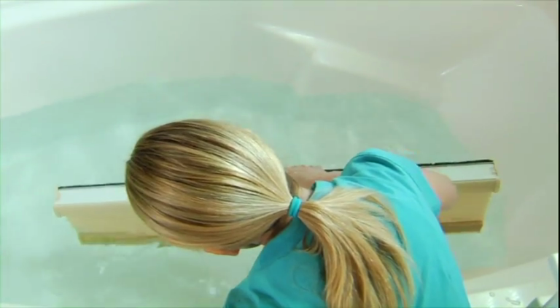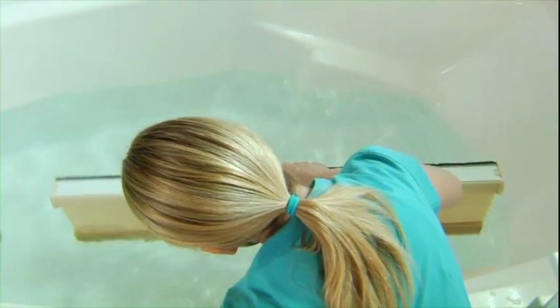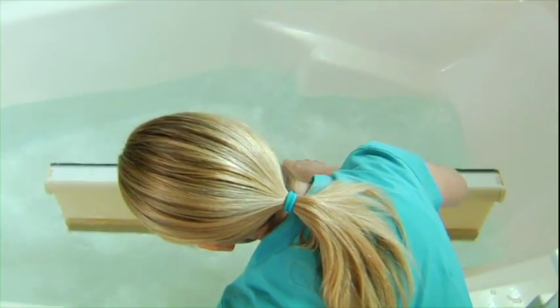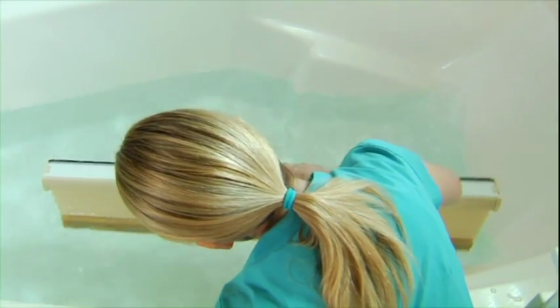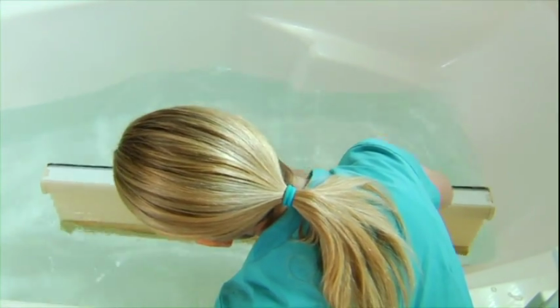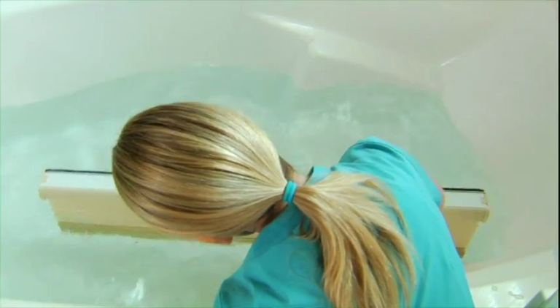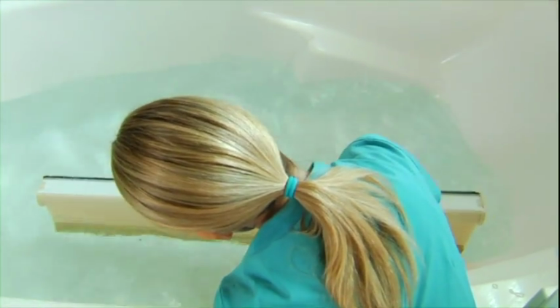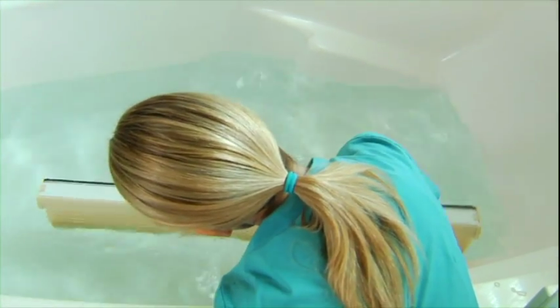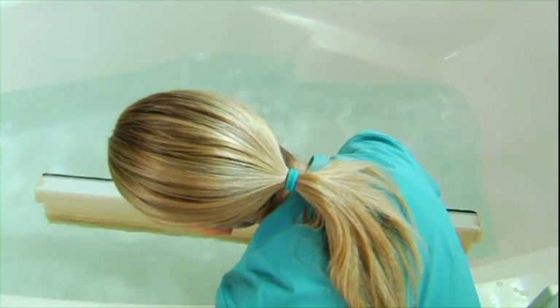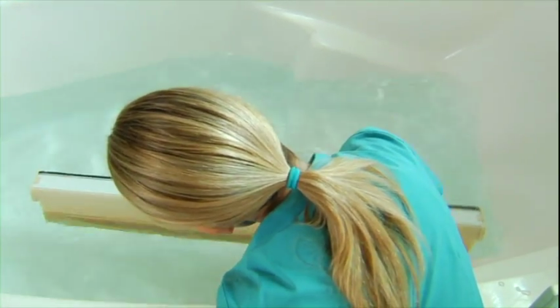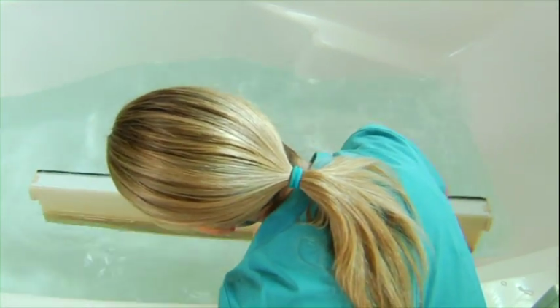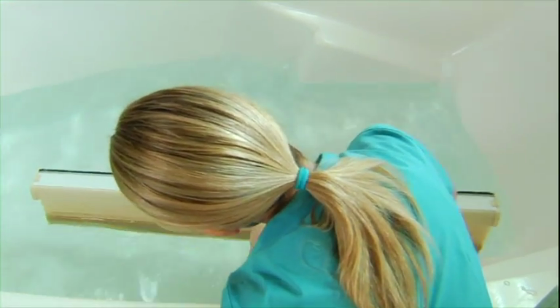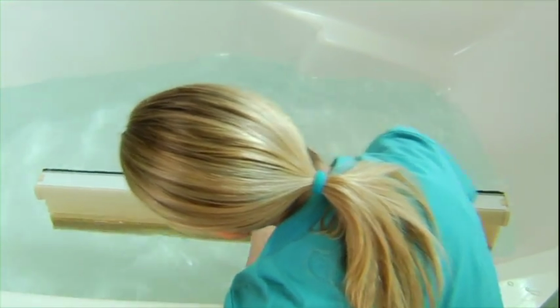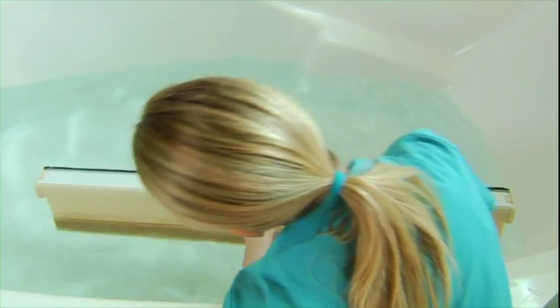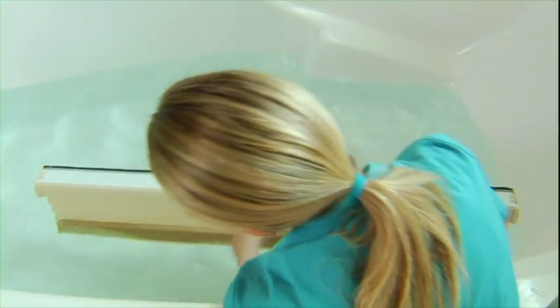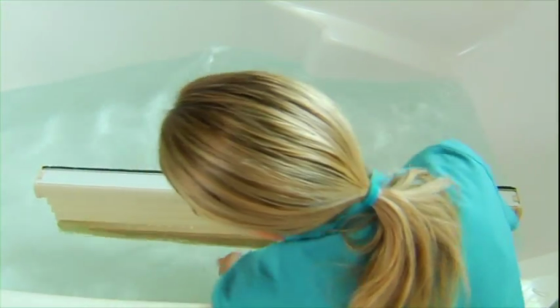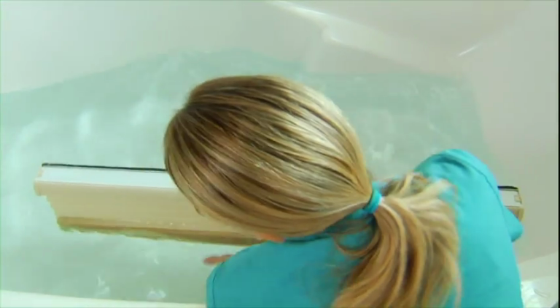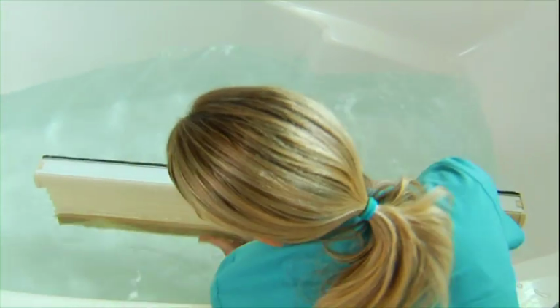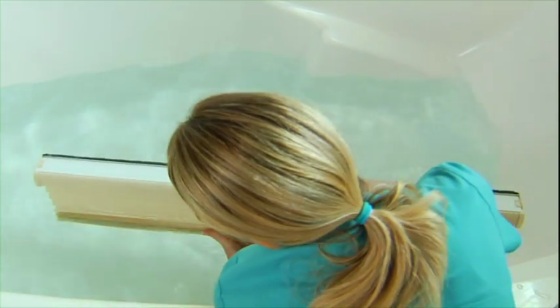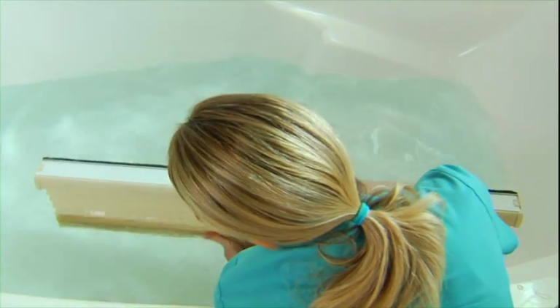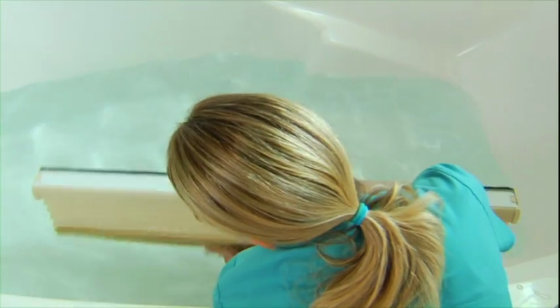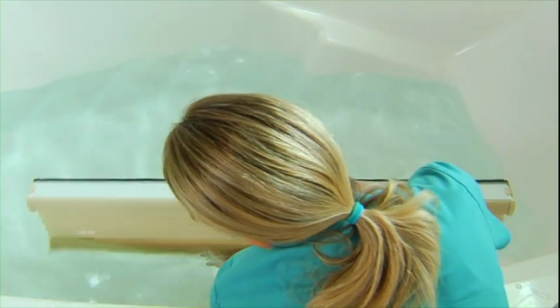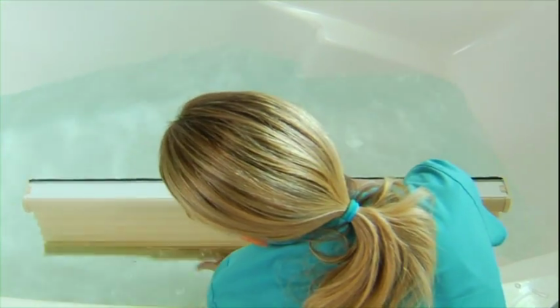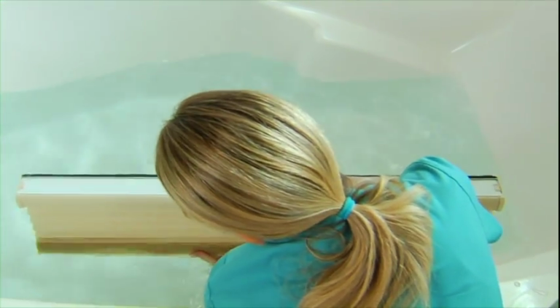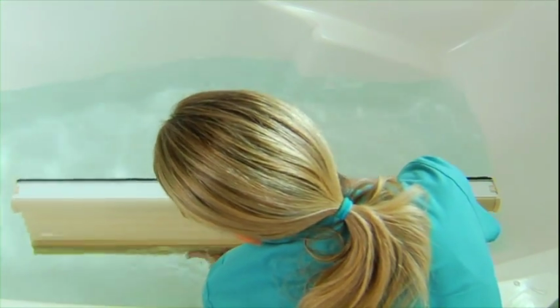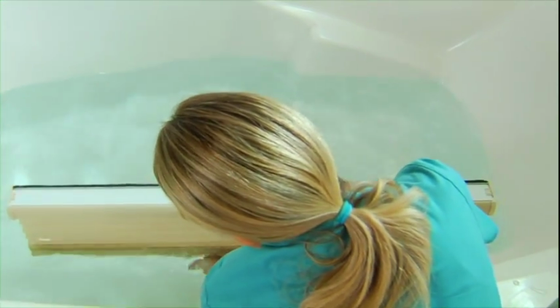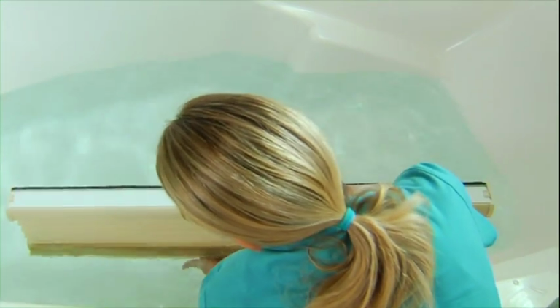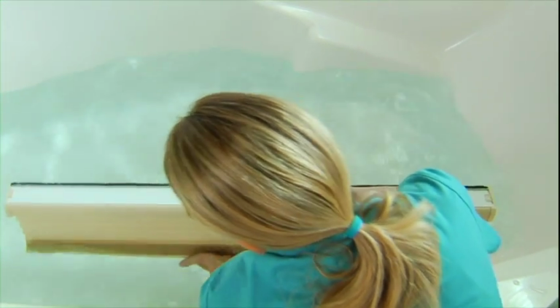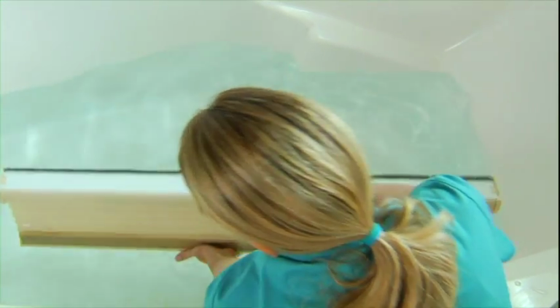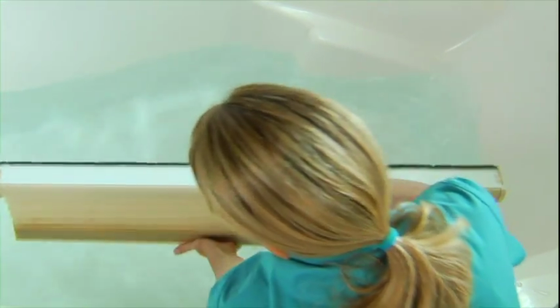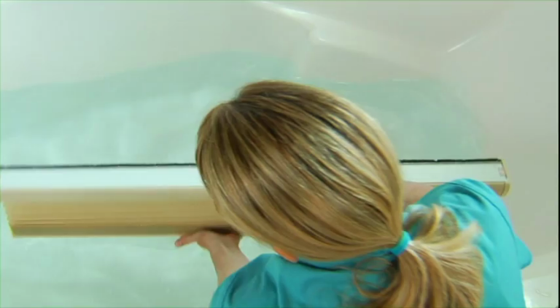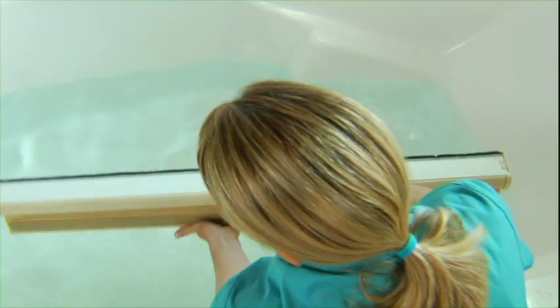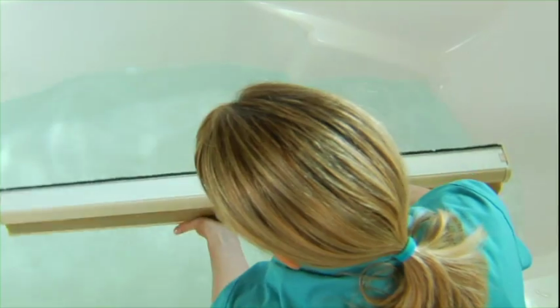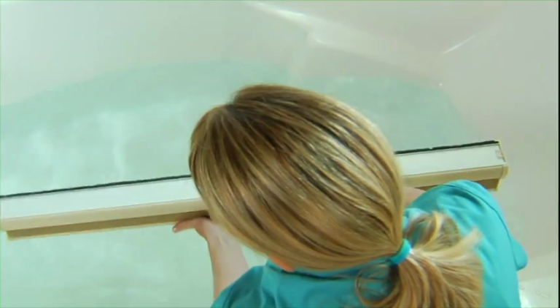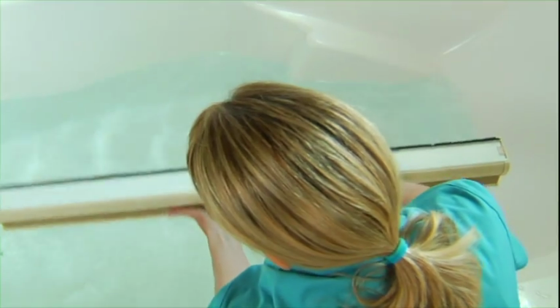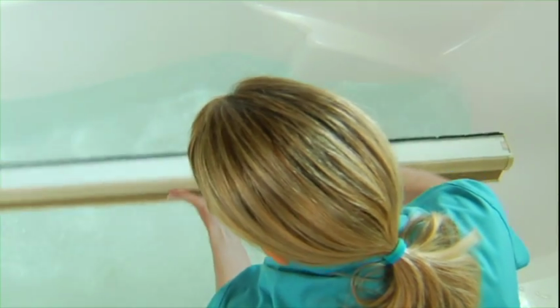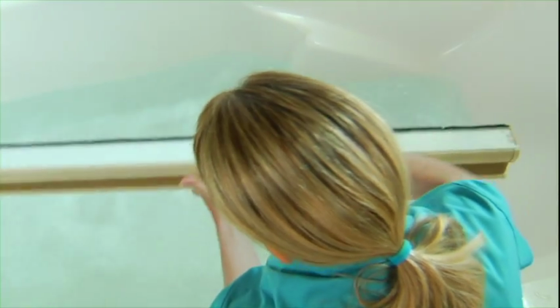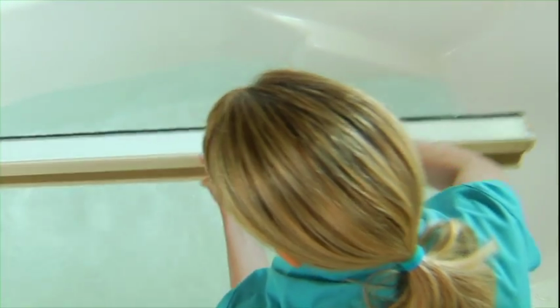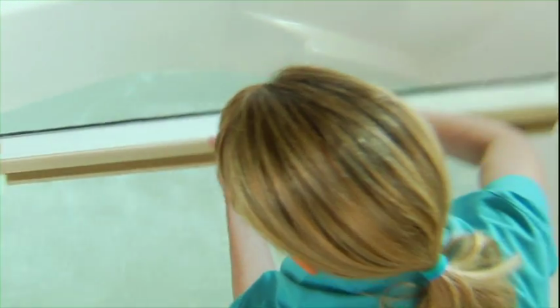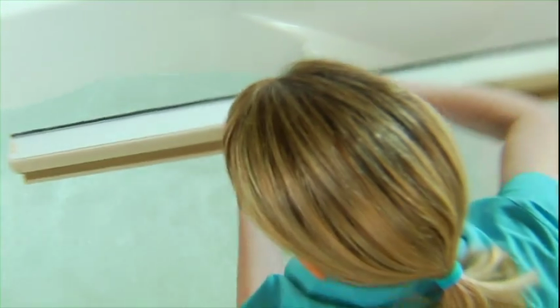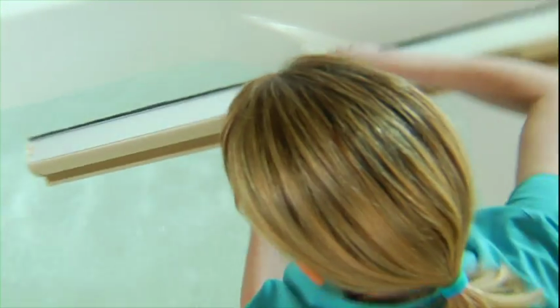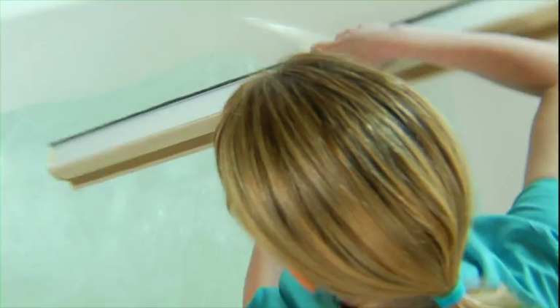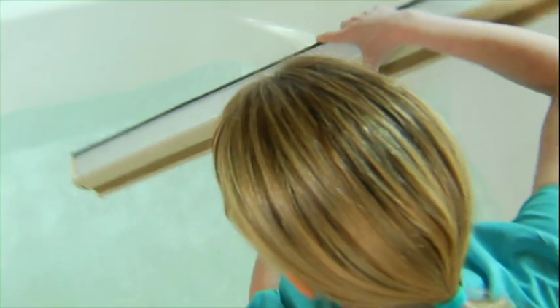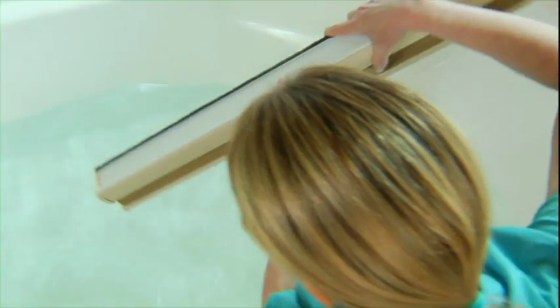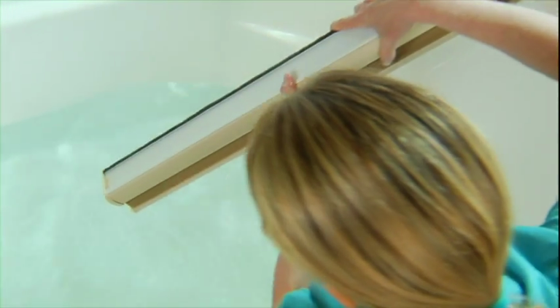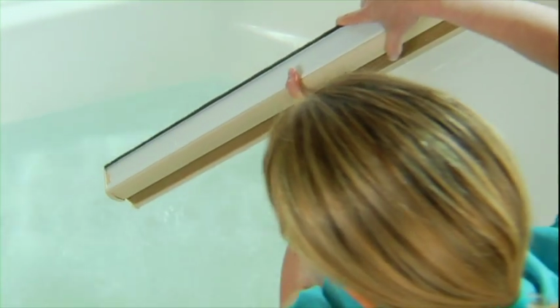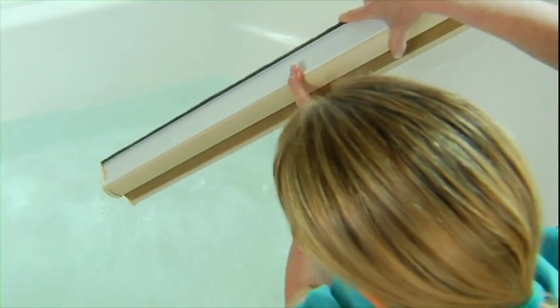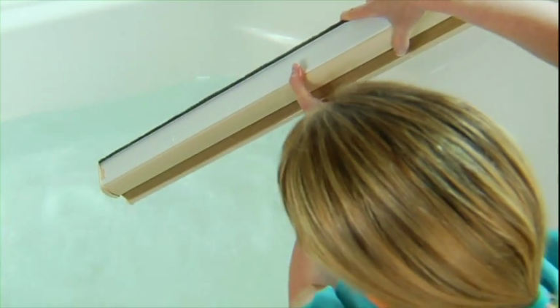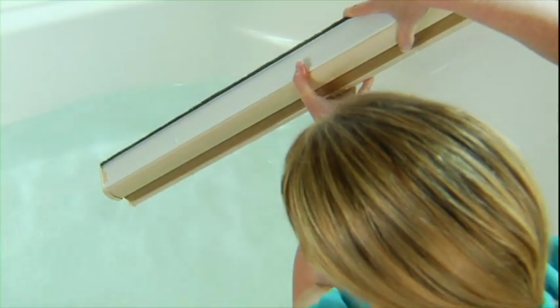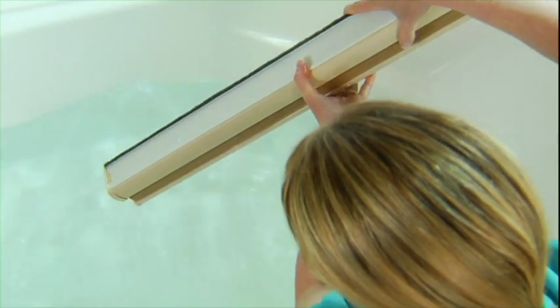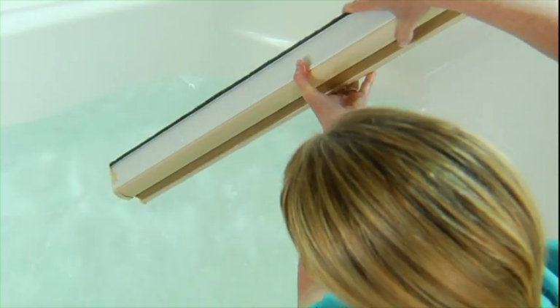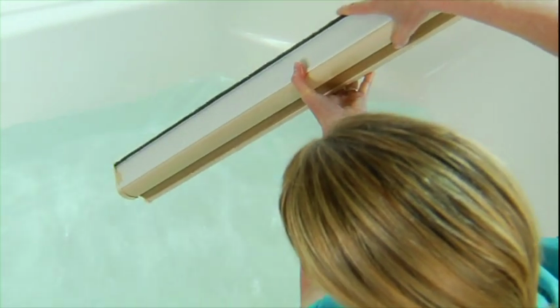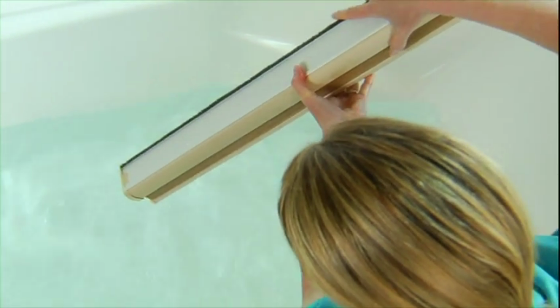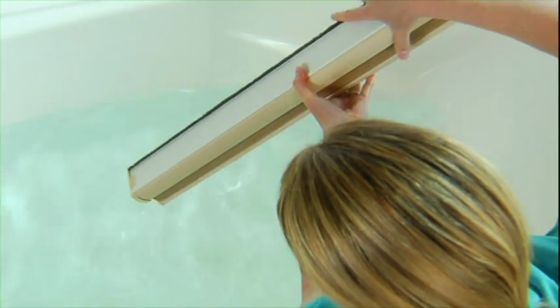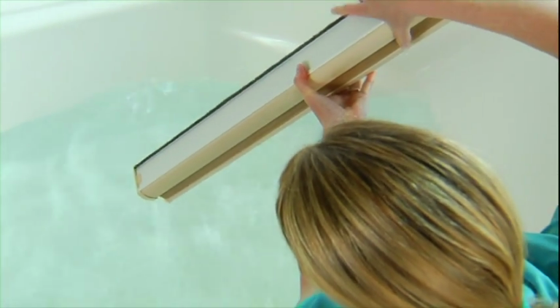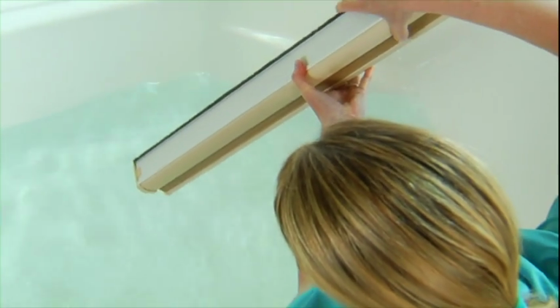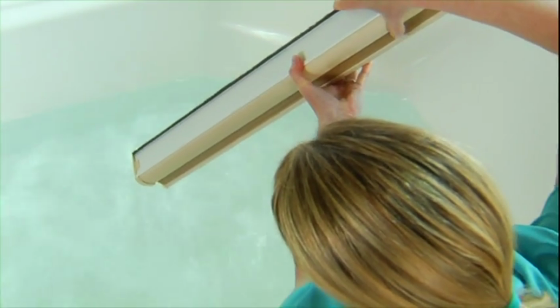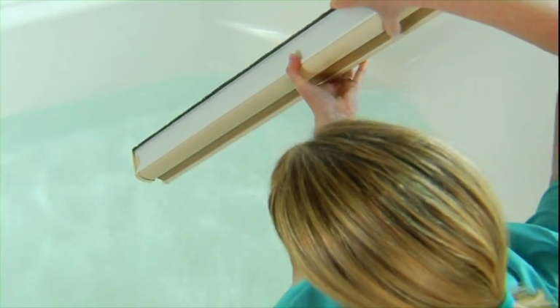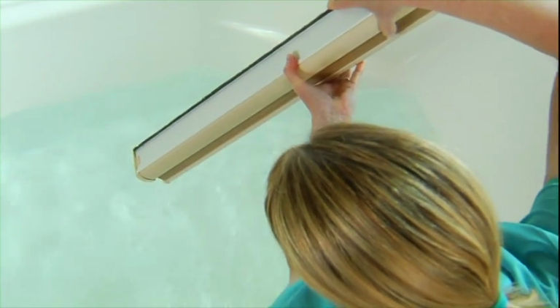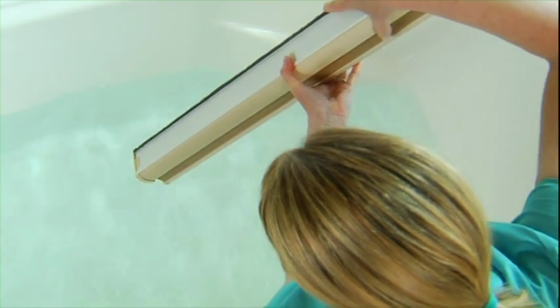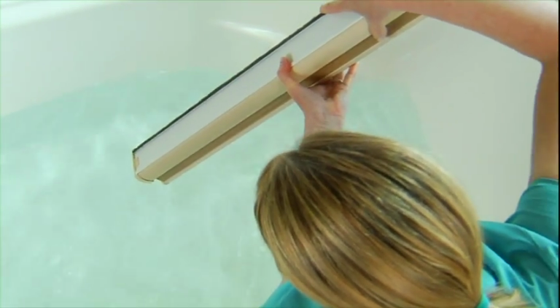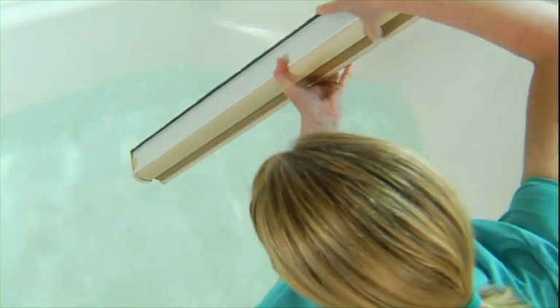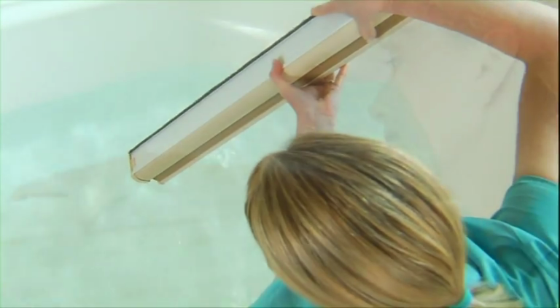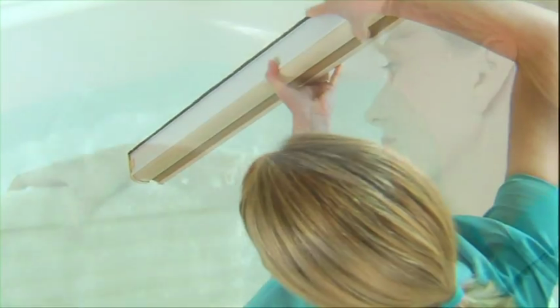Next, rinse the shade with clean water. To drain, raise the shade fully and tilt it so the excess water can run off.